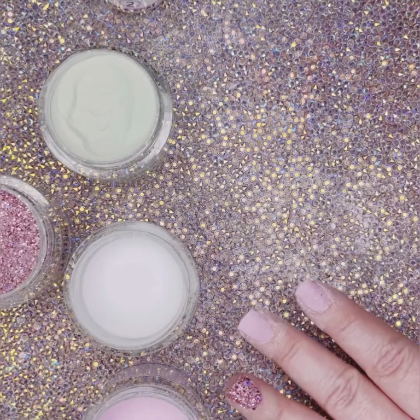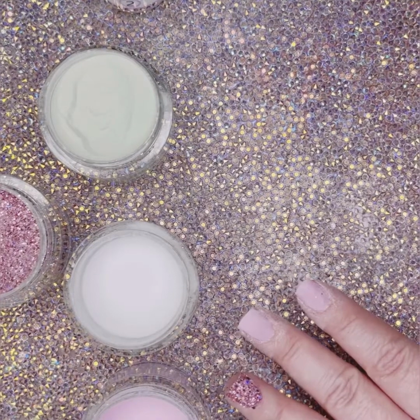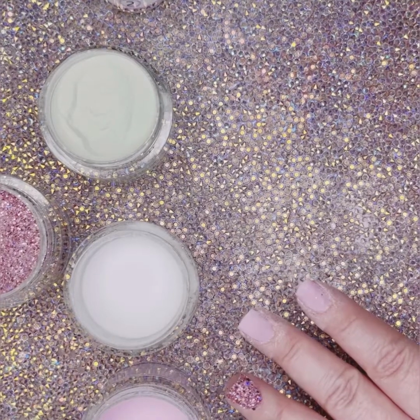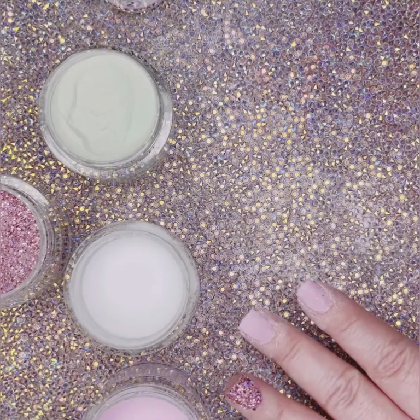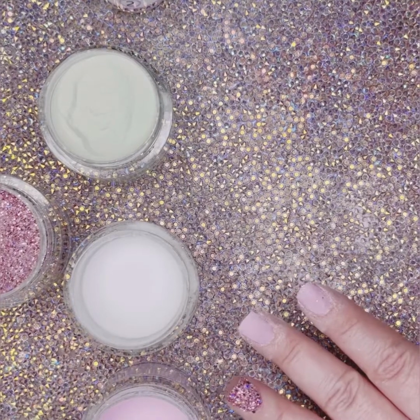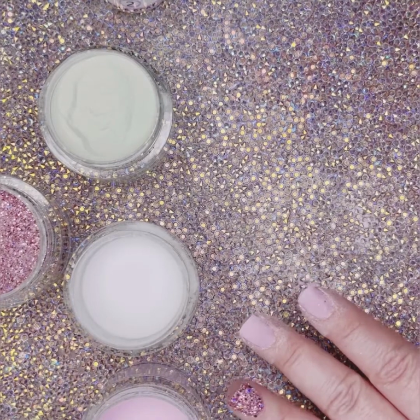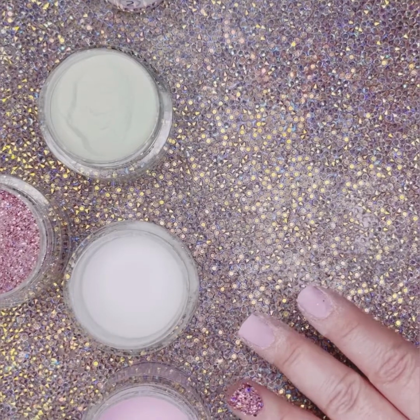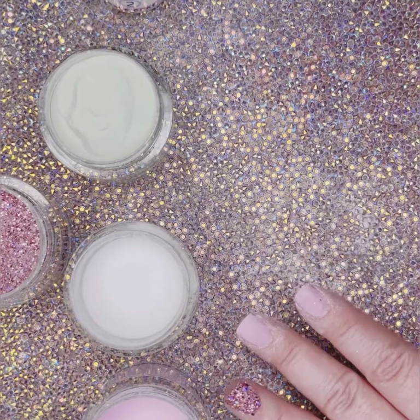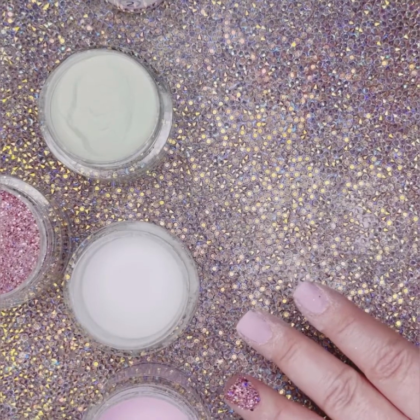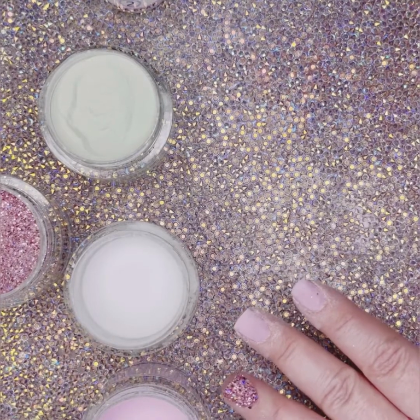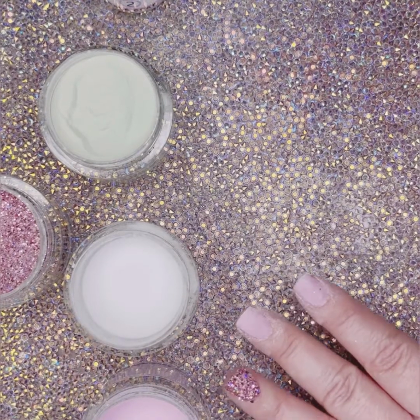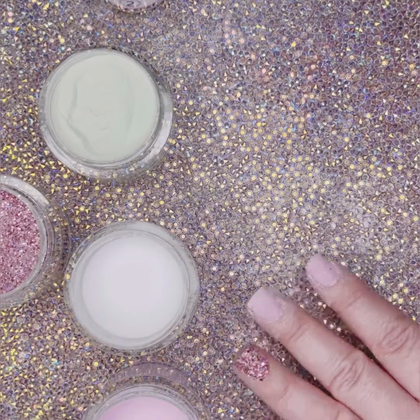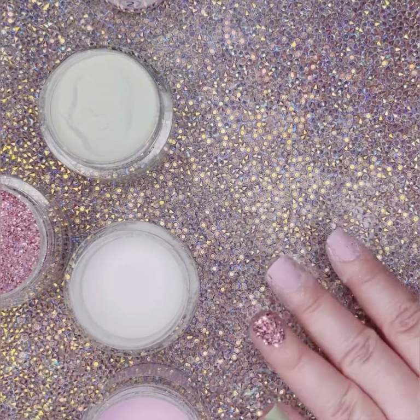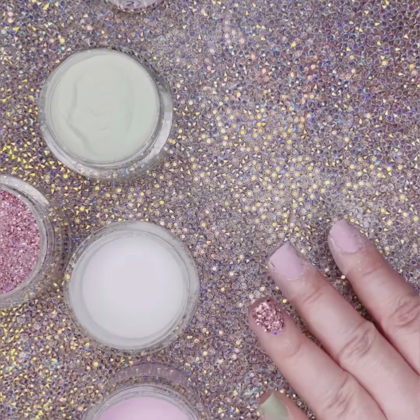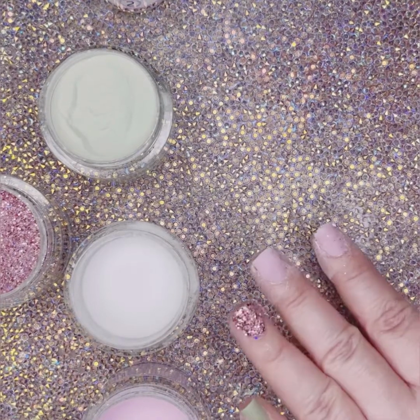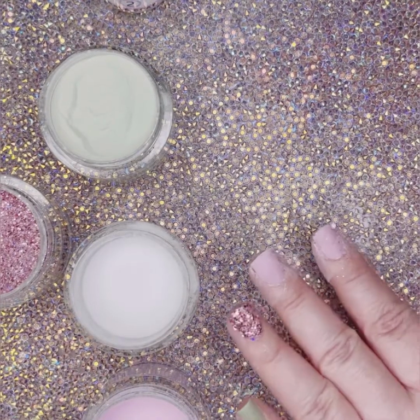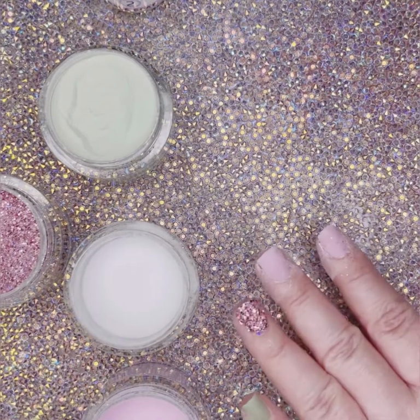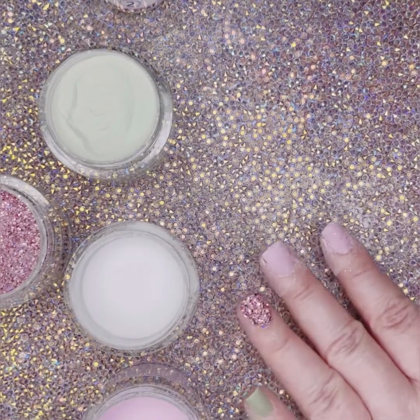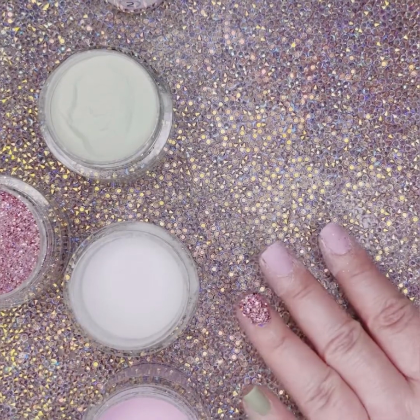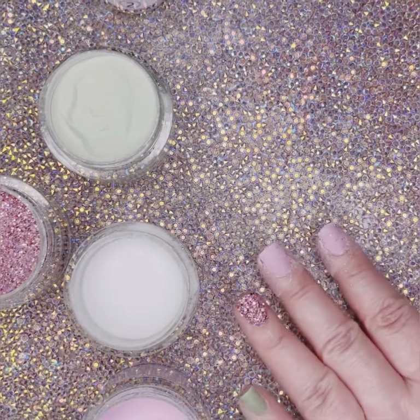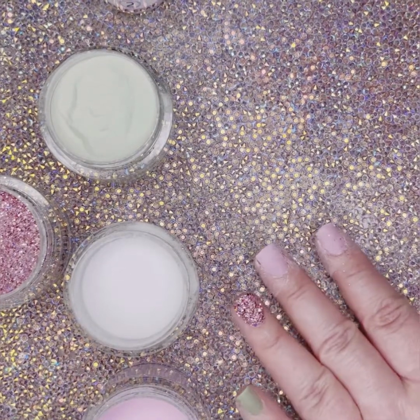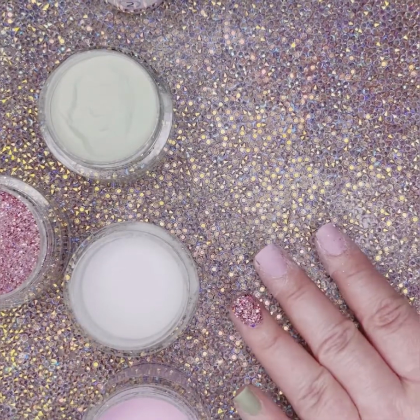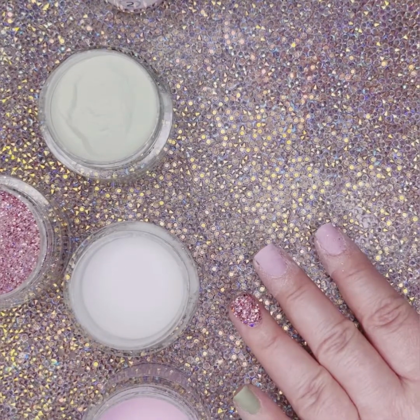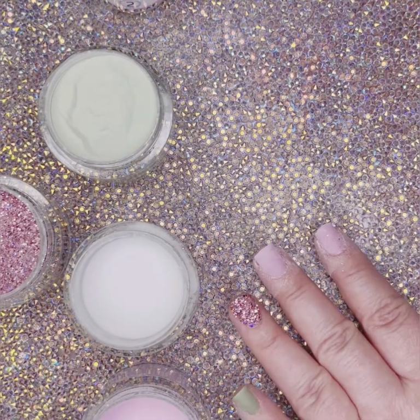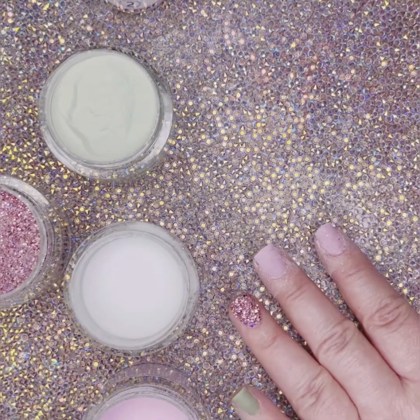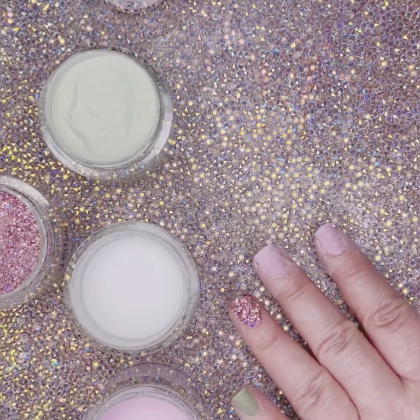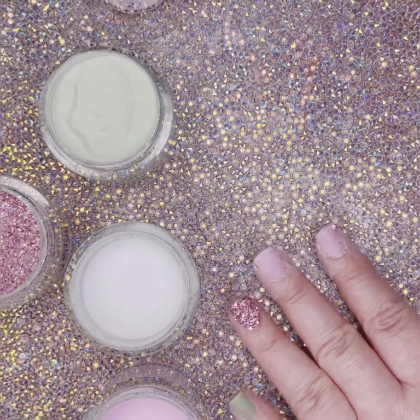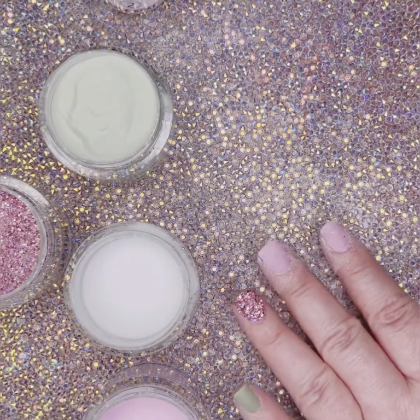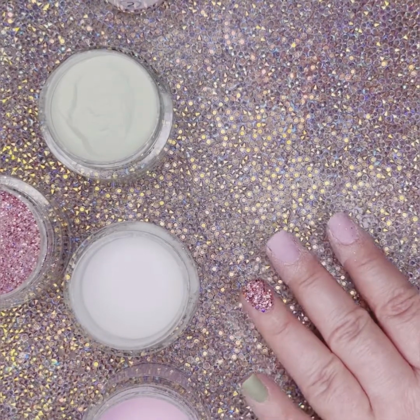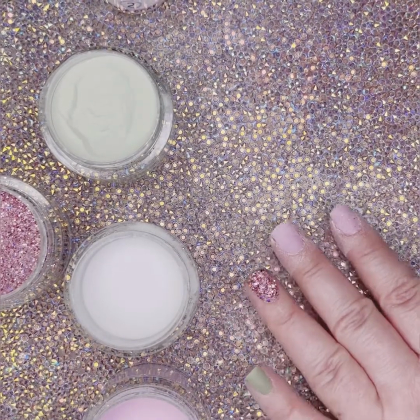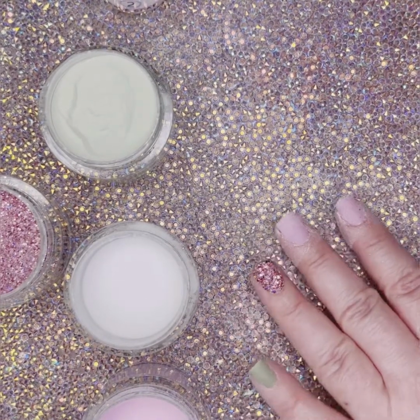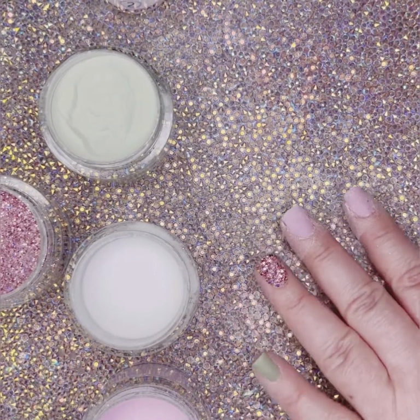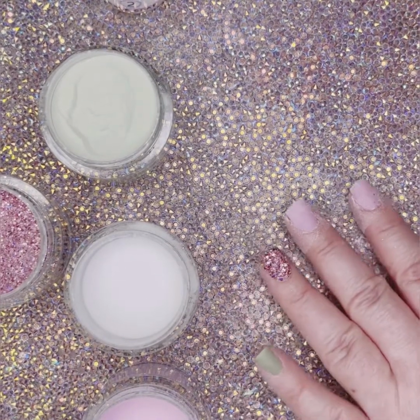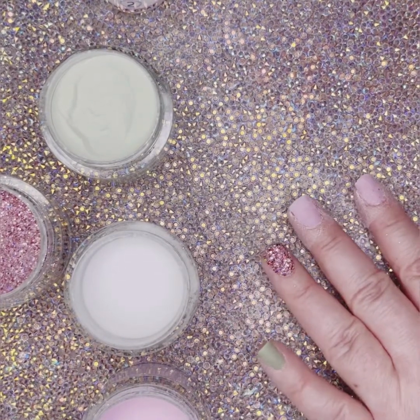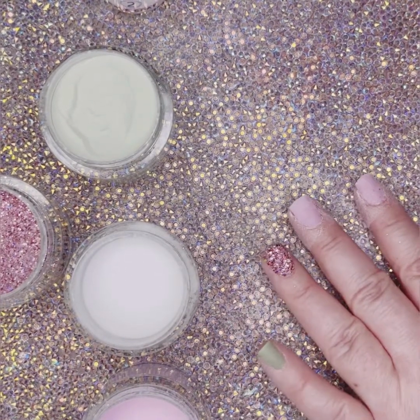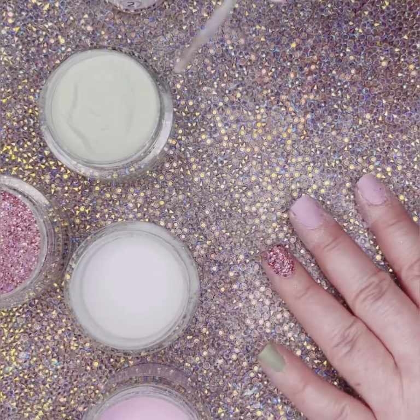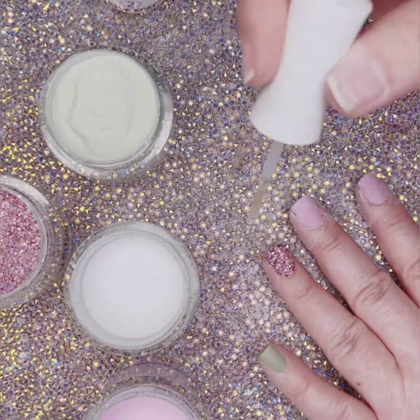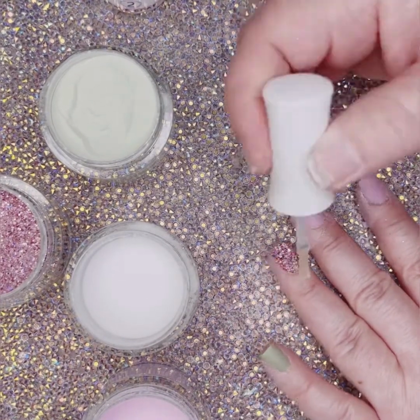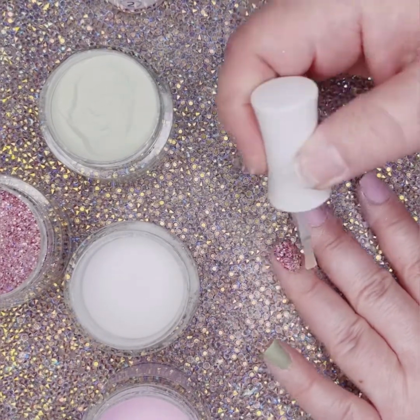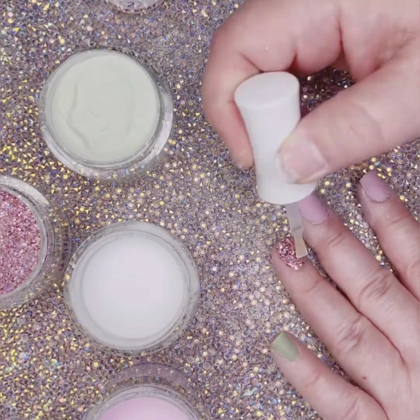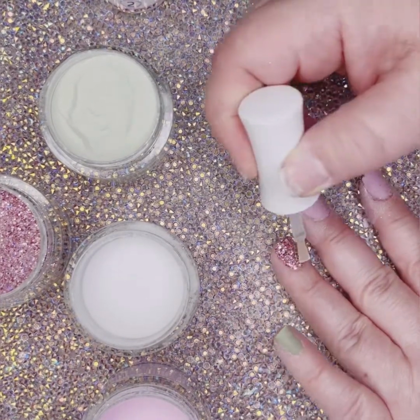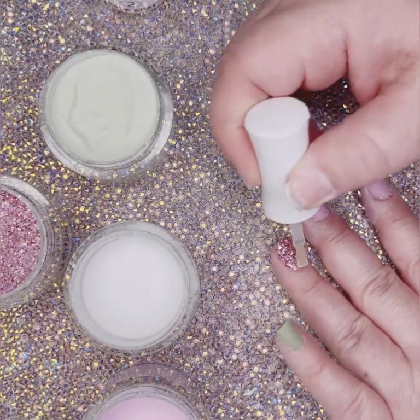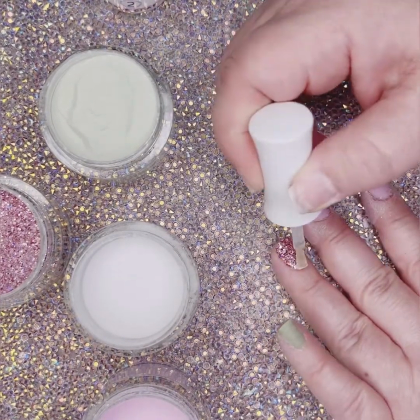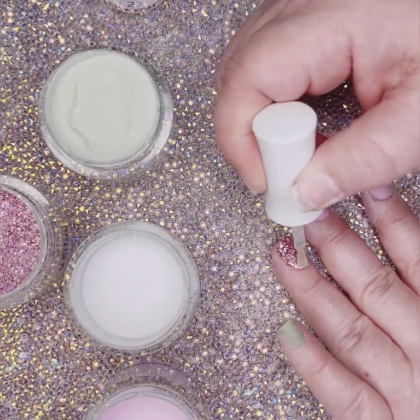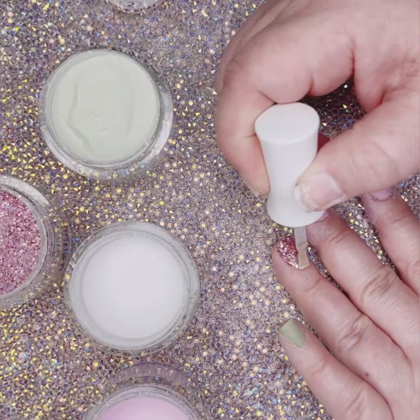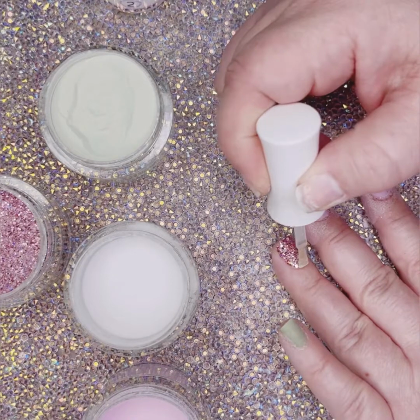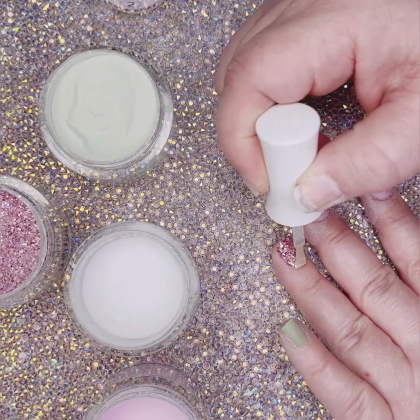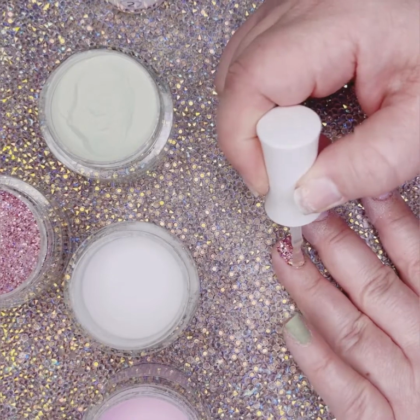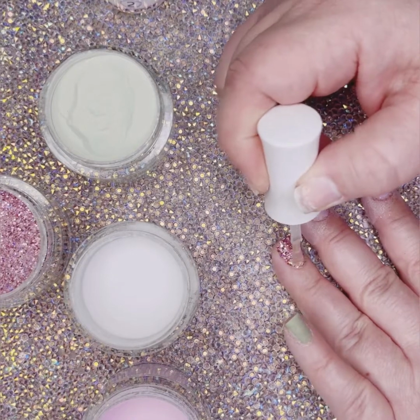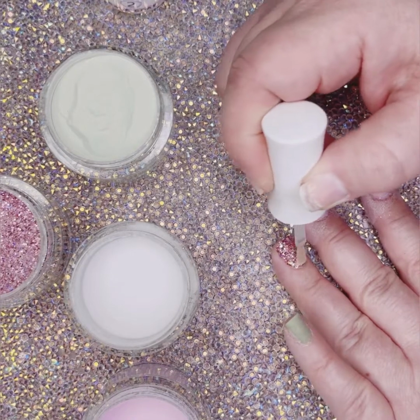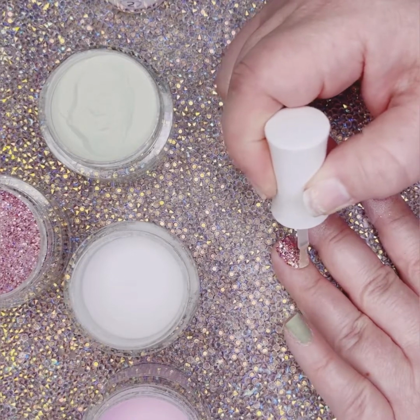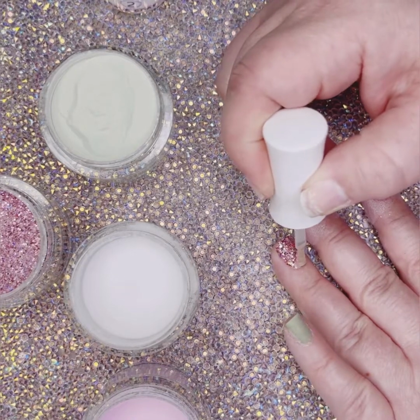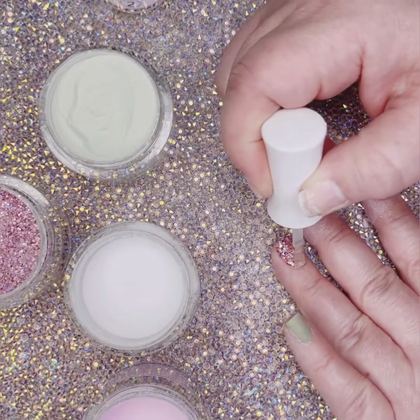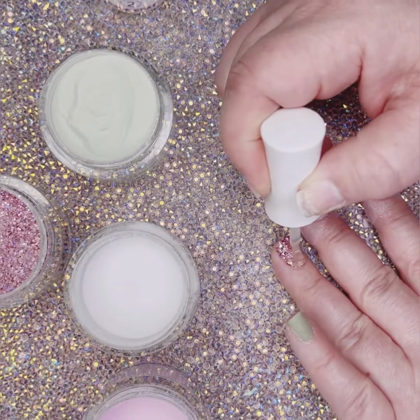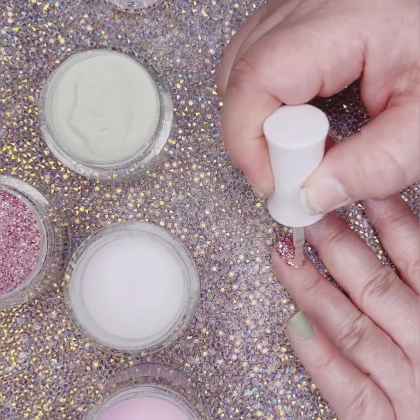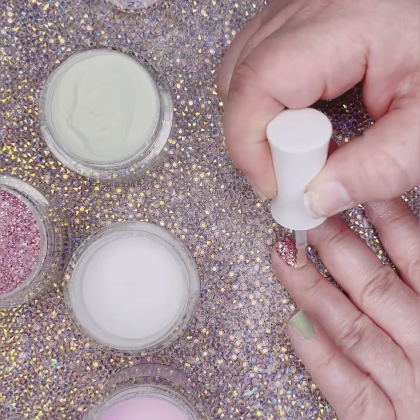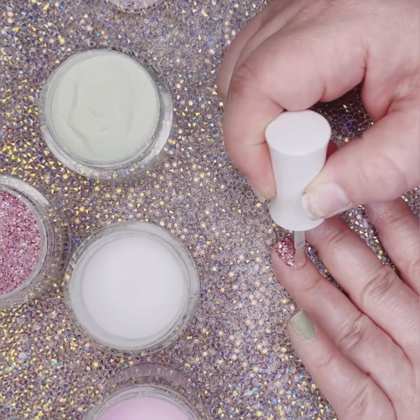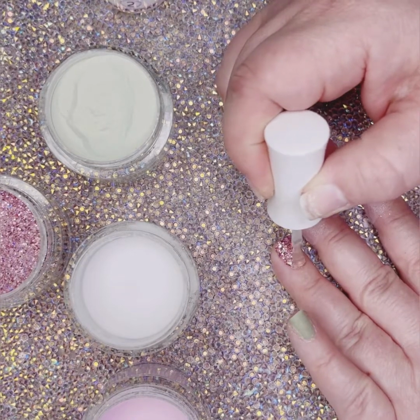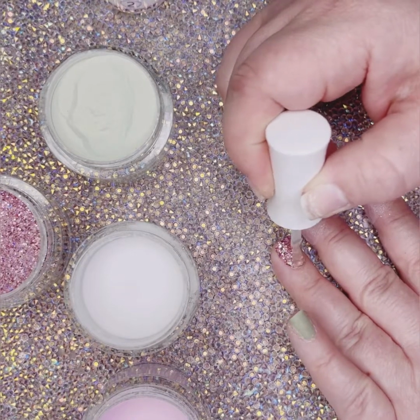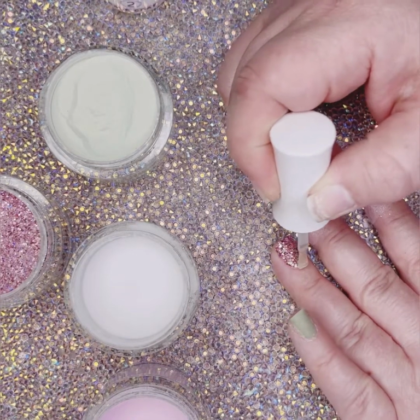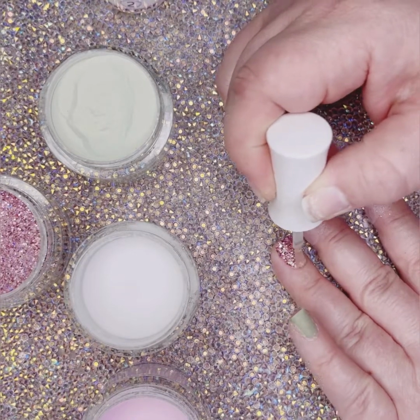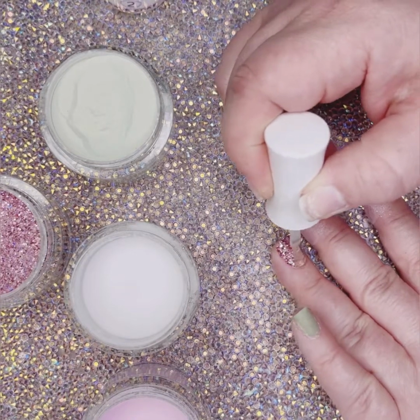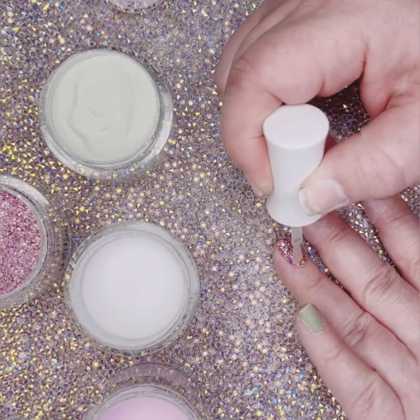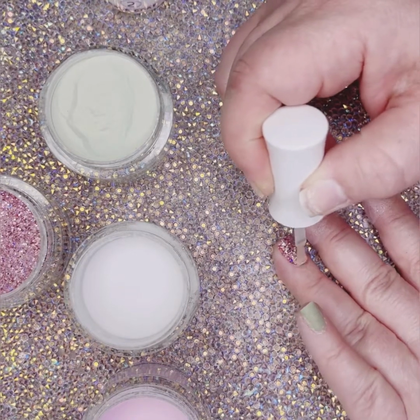Next, for the chunky glitter, I am going to put a coat of step two and I am going to dip into the clear.